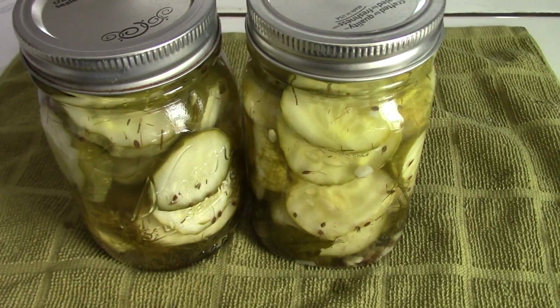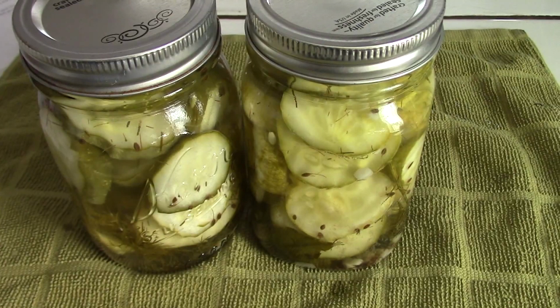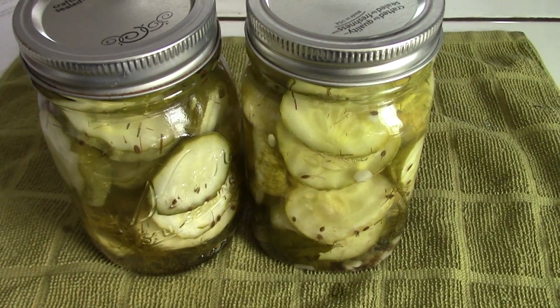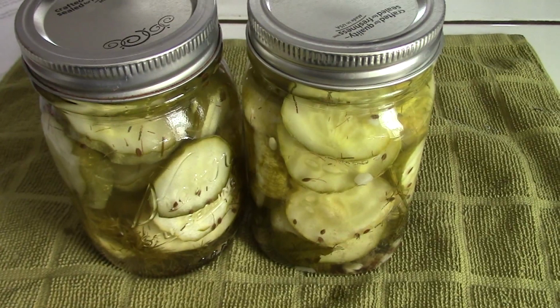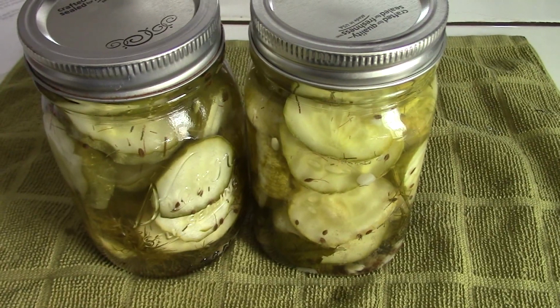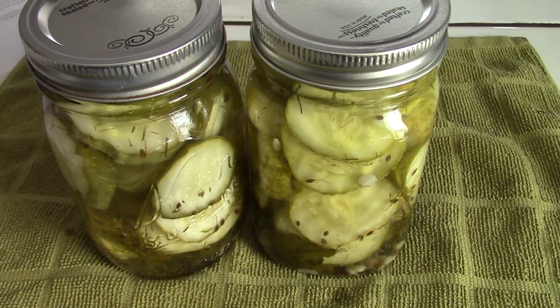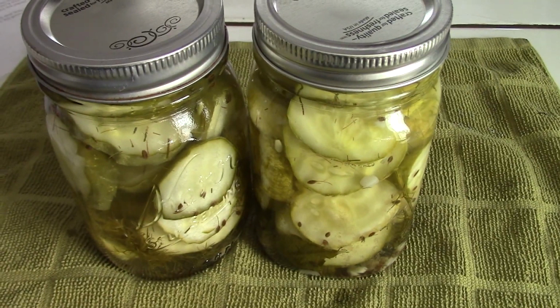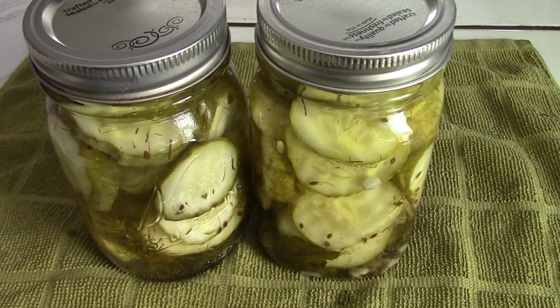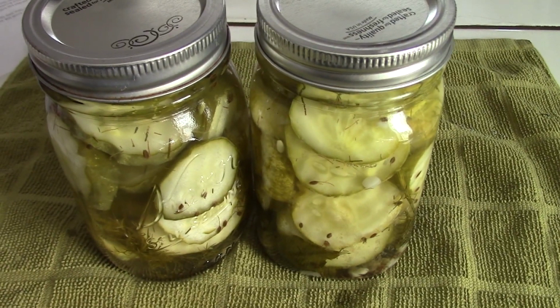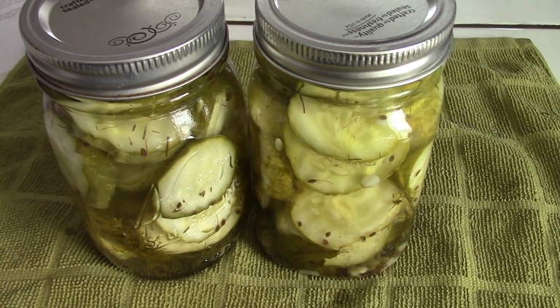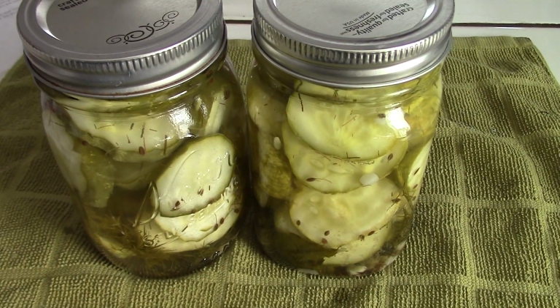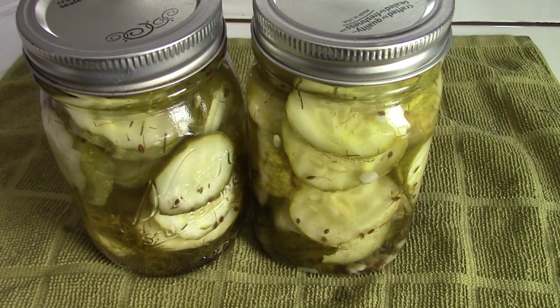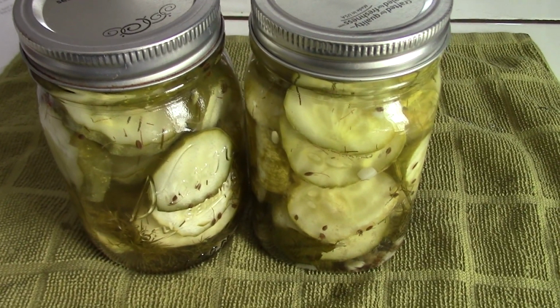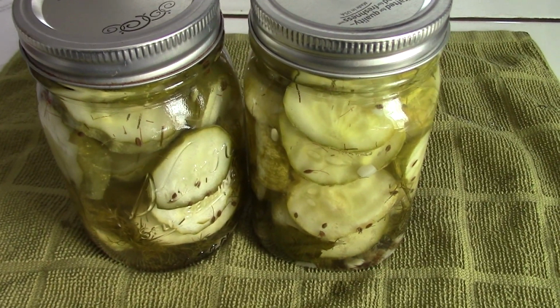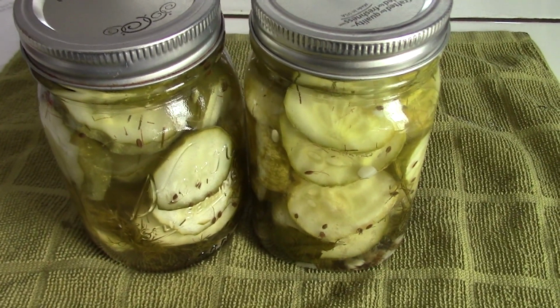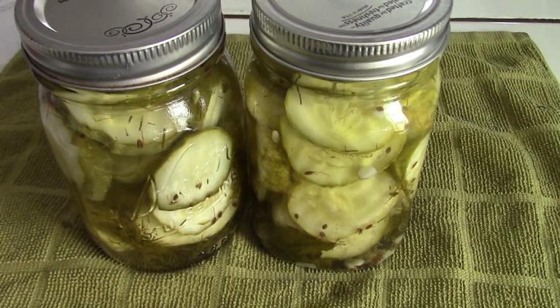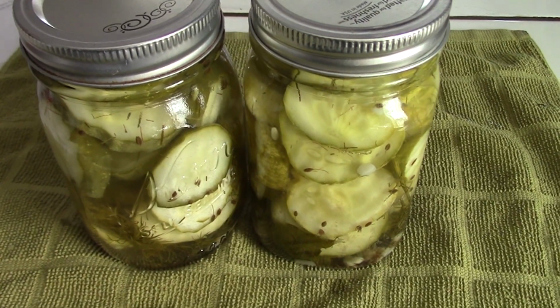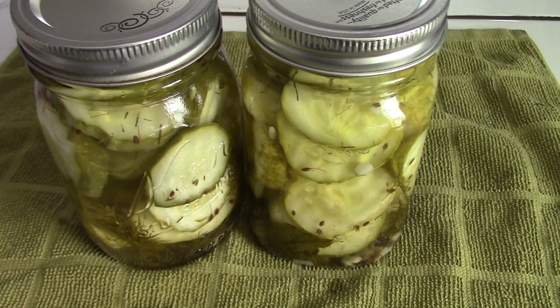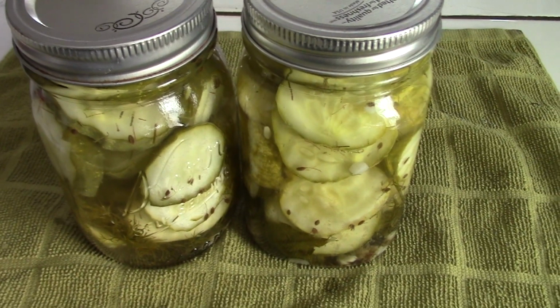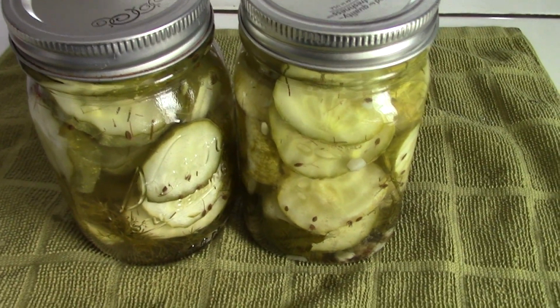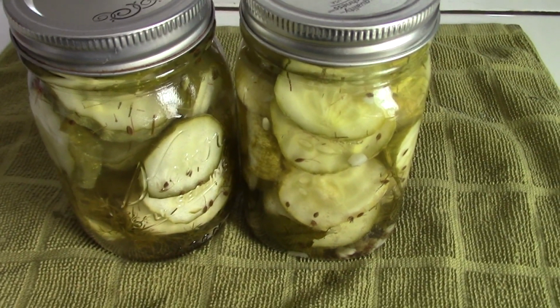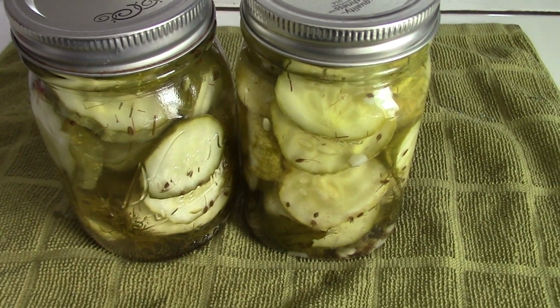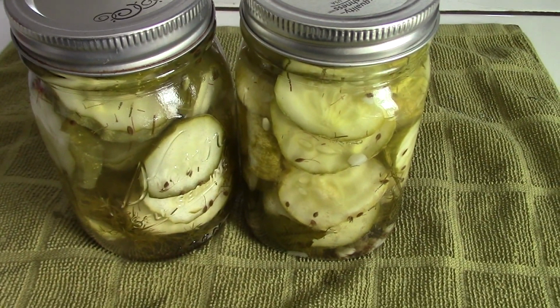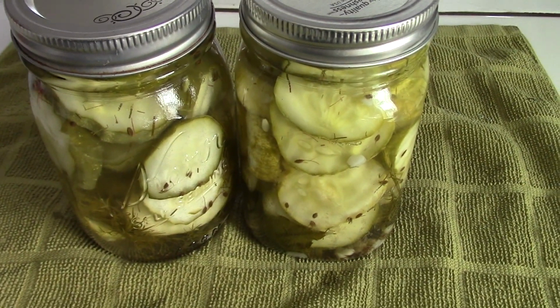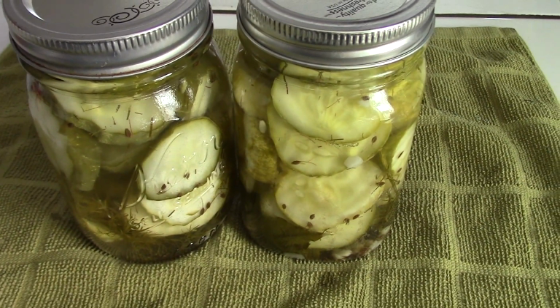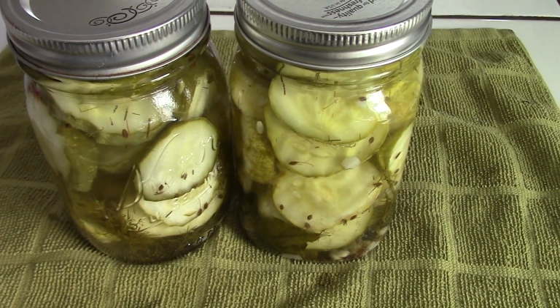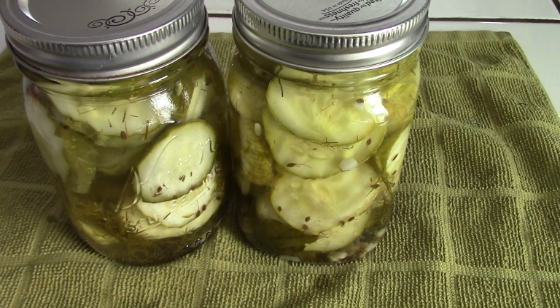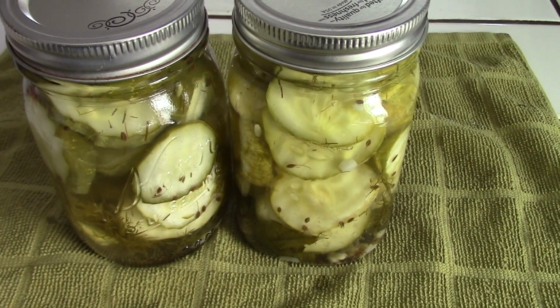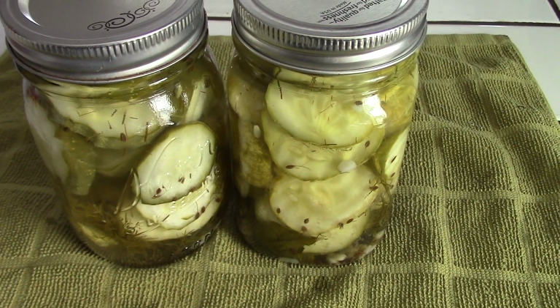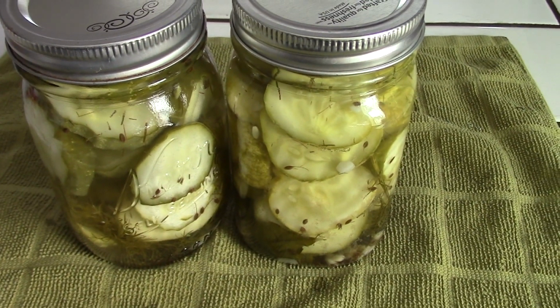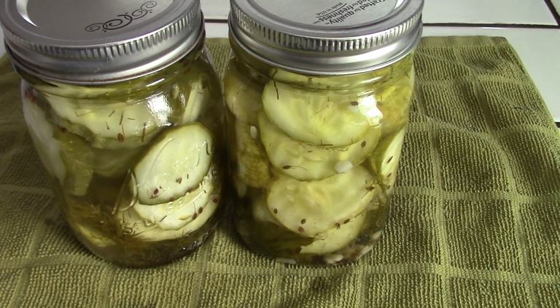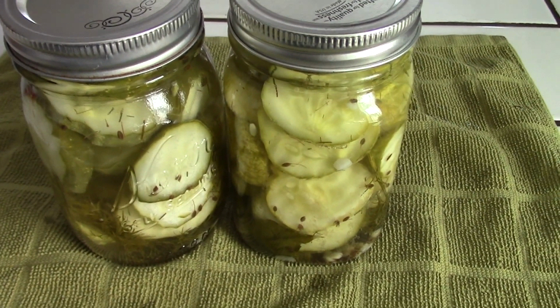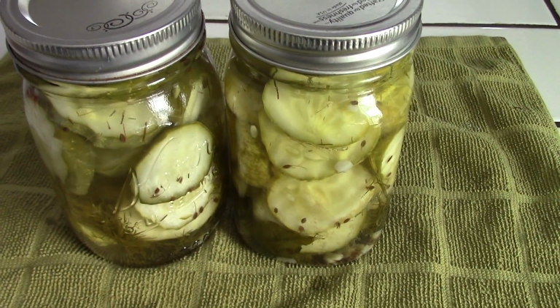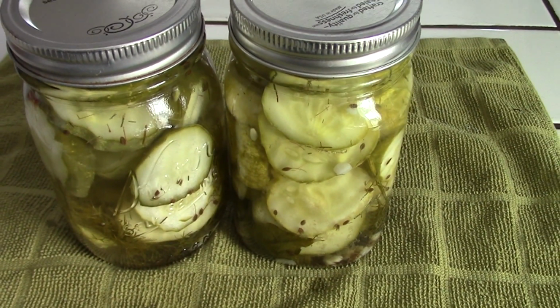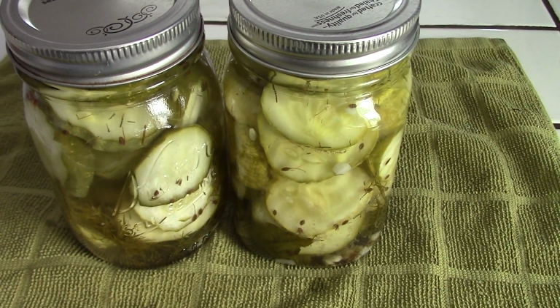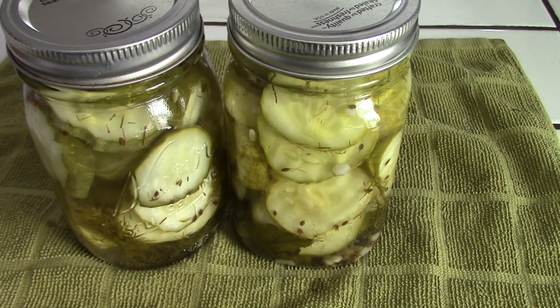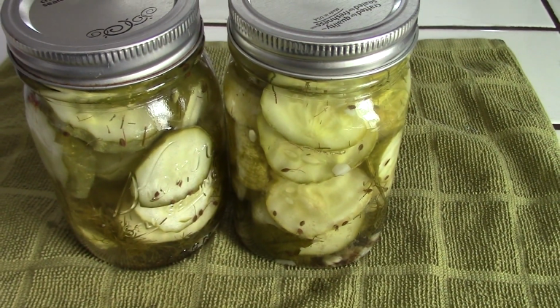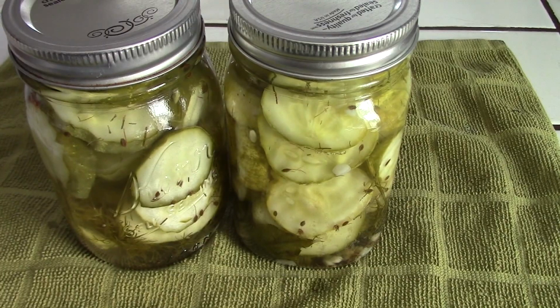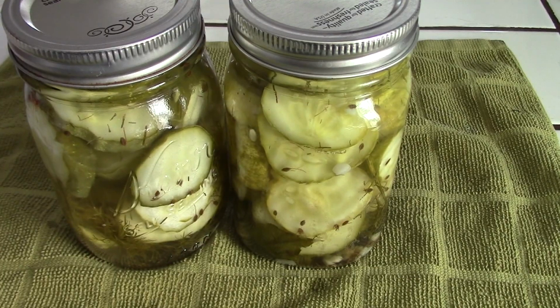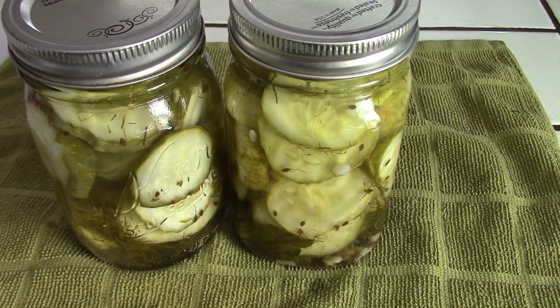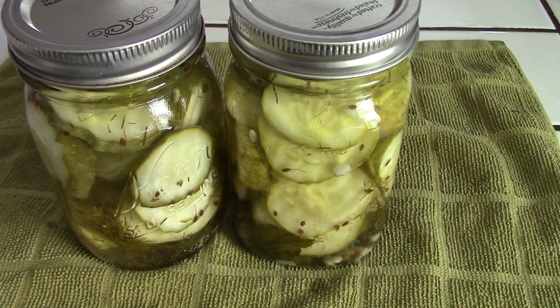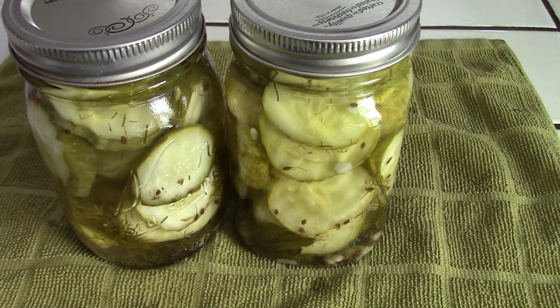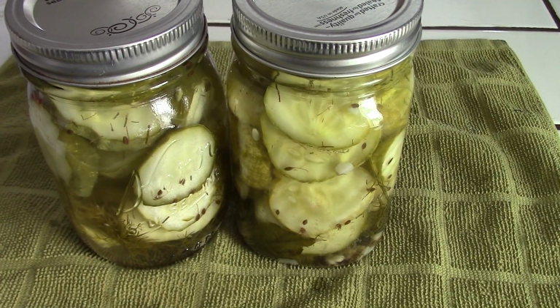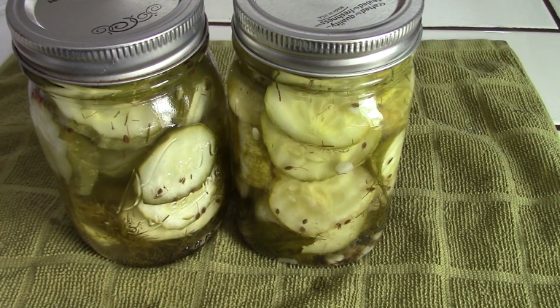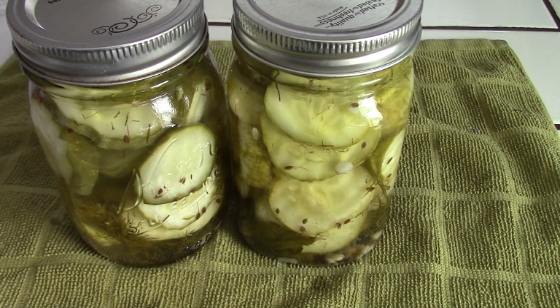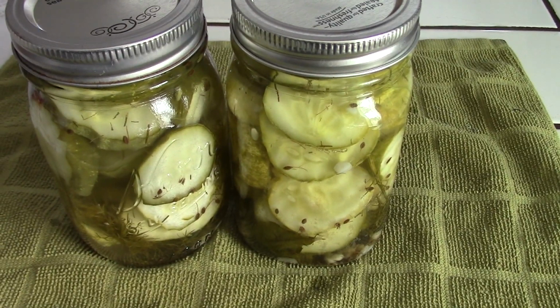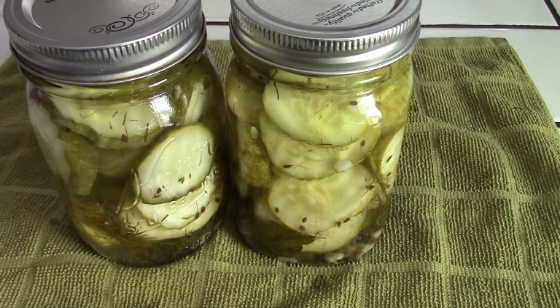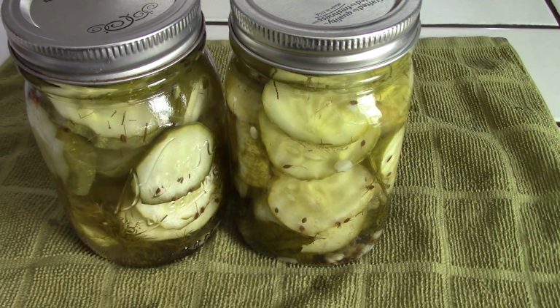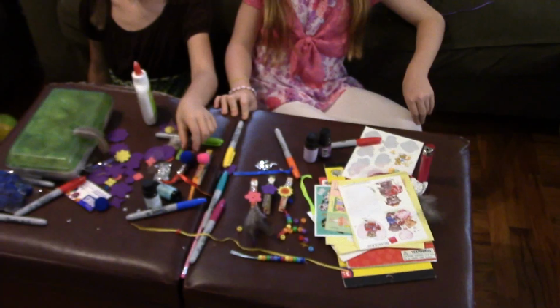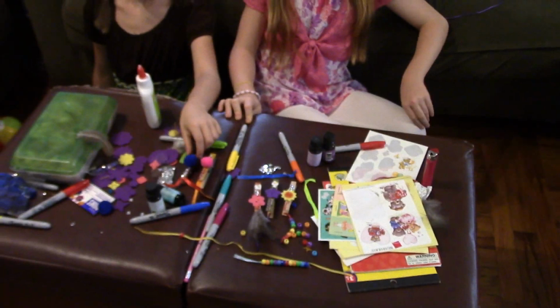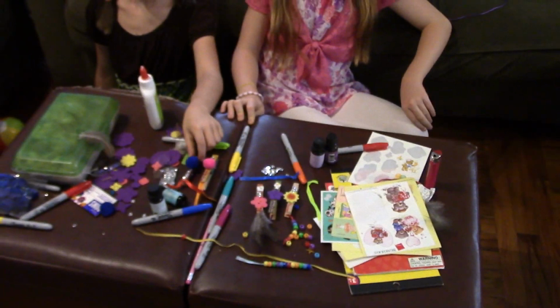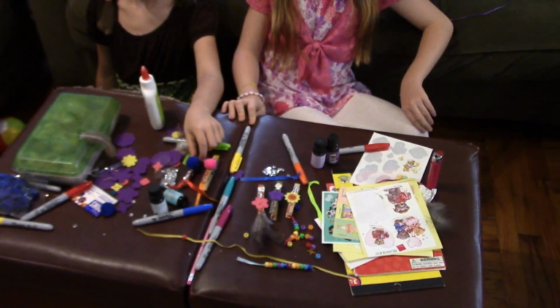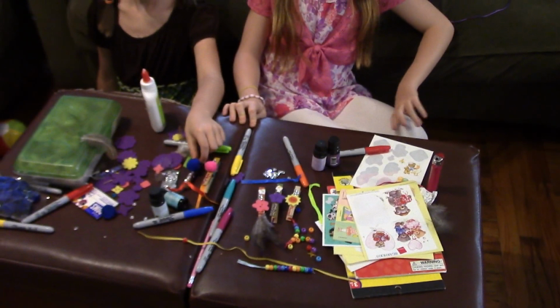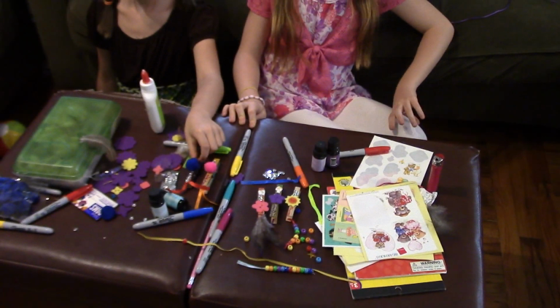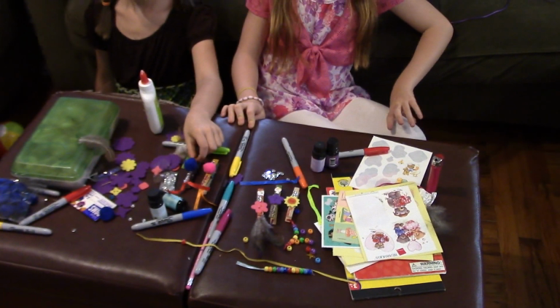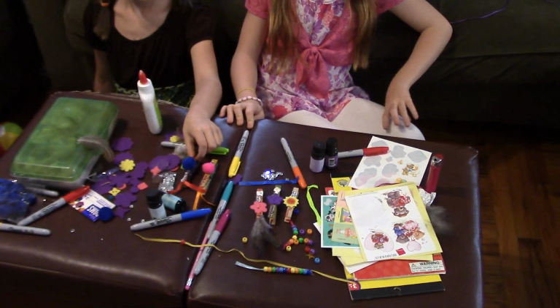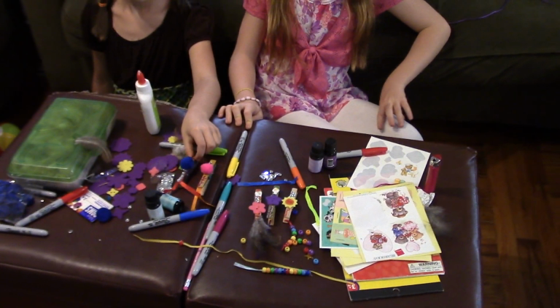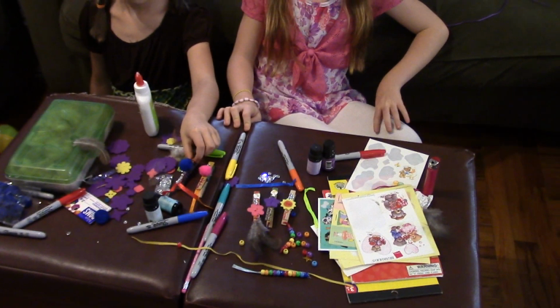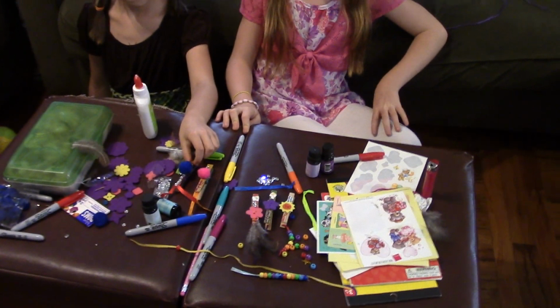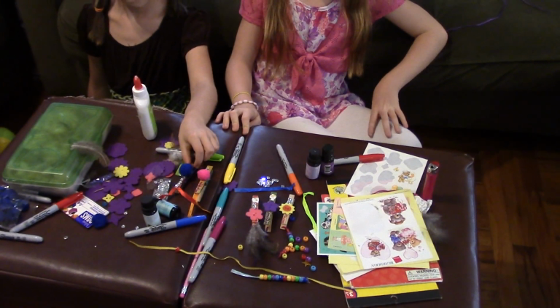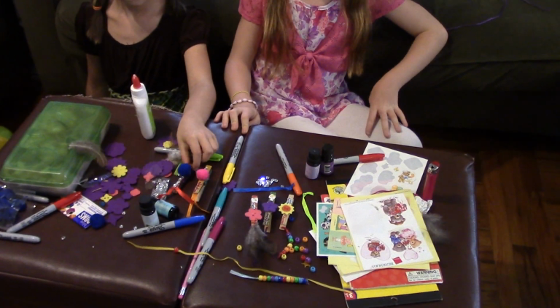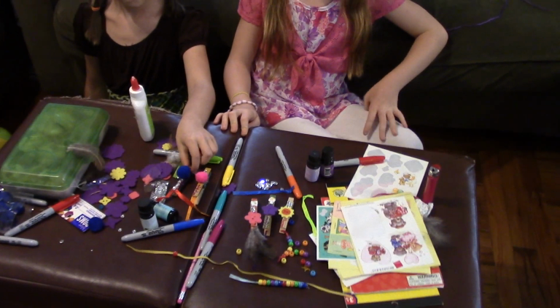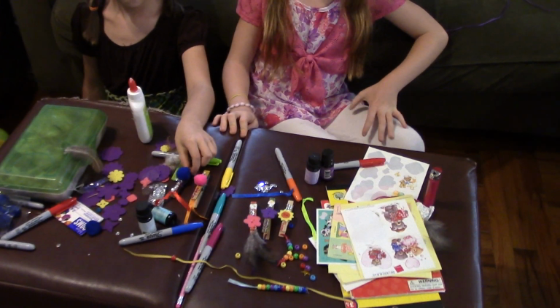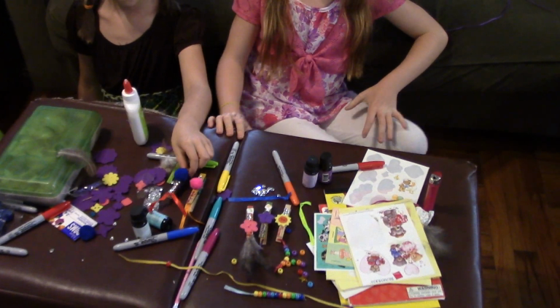There we go, all done! I think pickles are my favorite thing to can, and I hope you give it a shot.